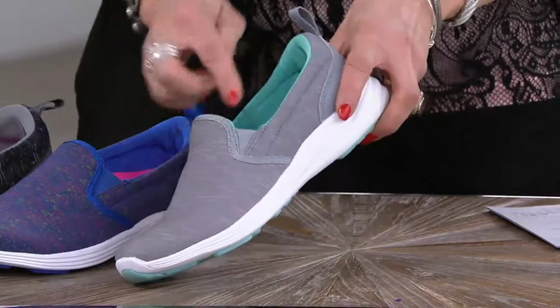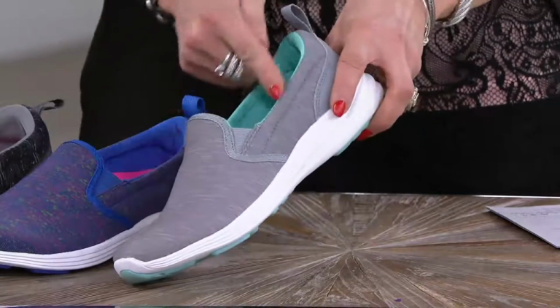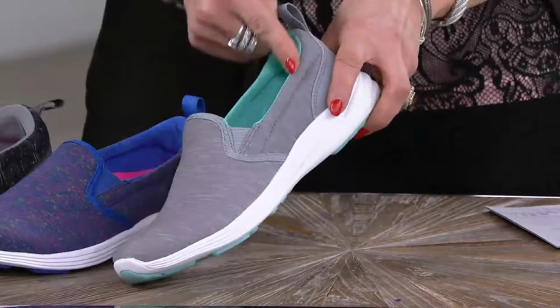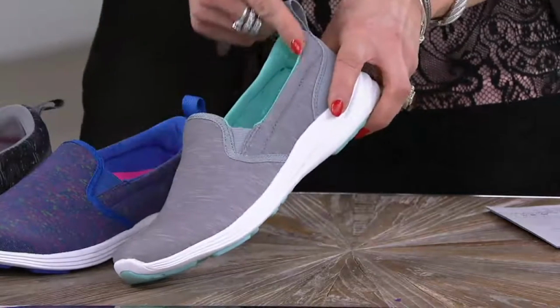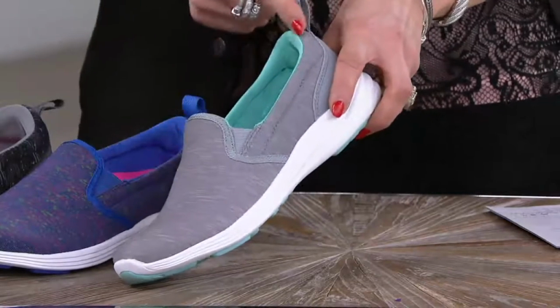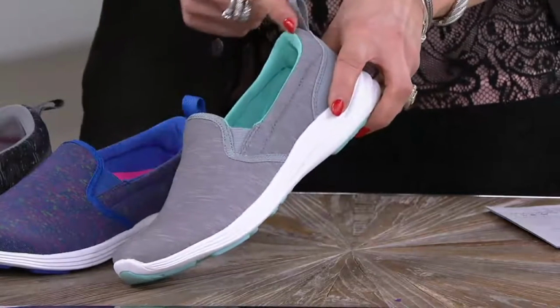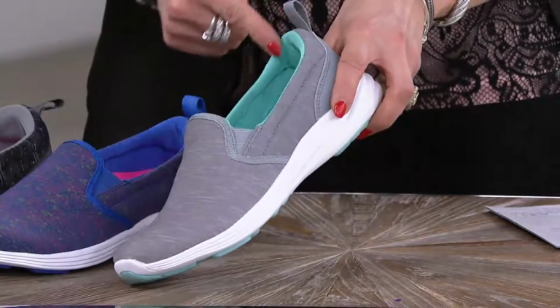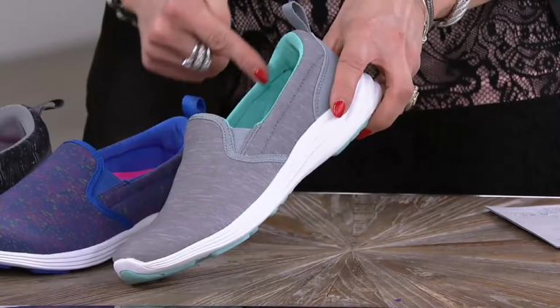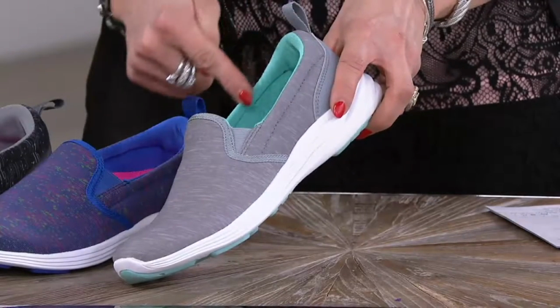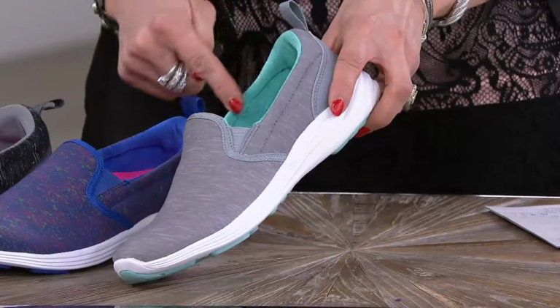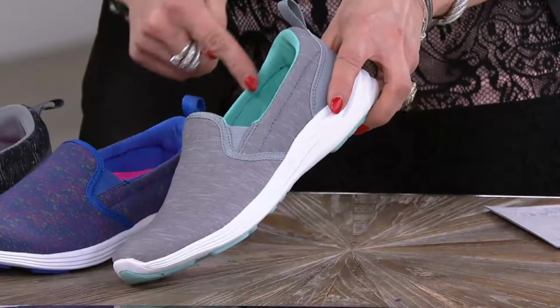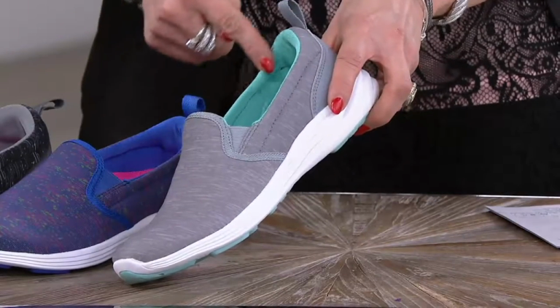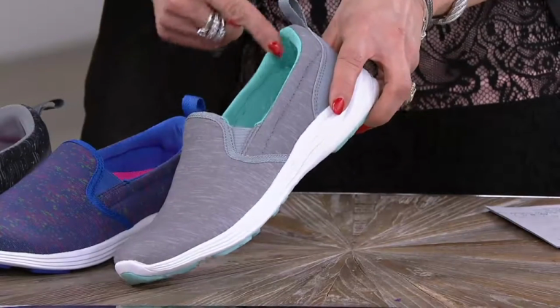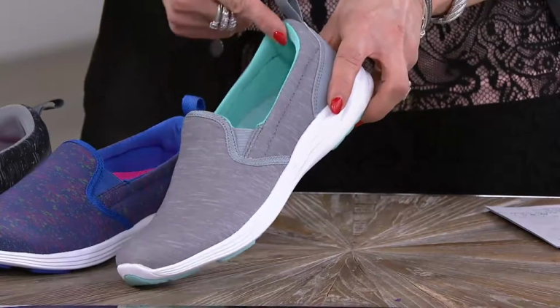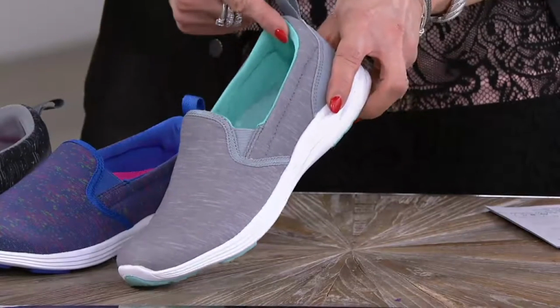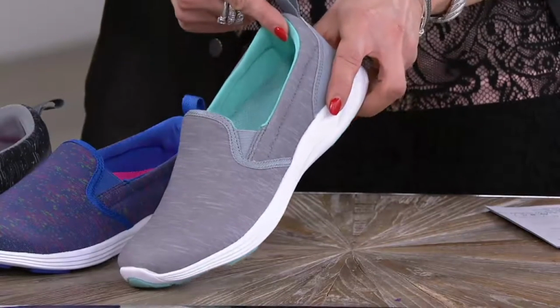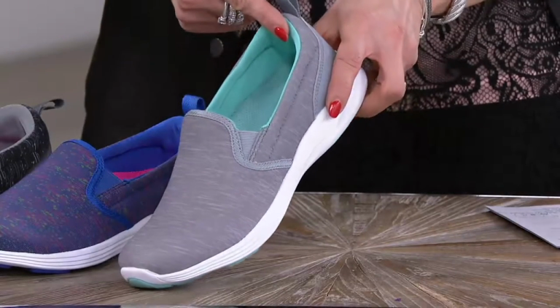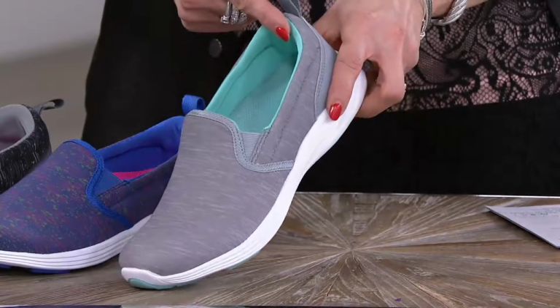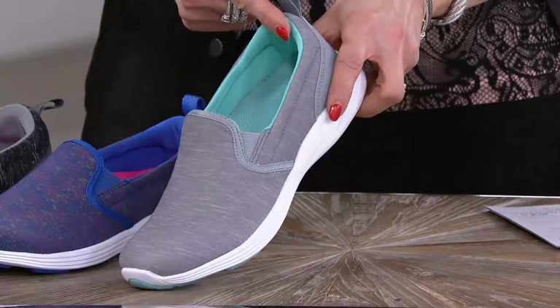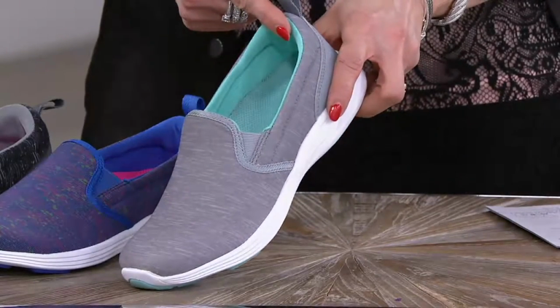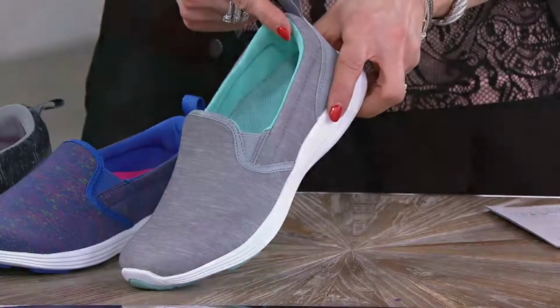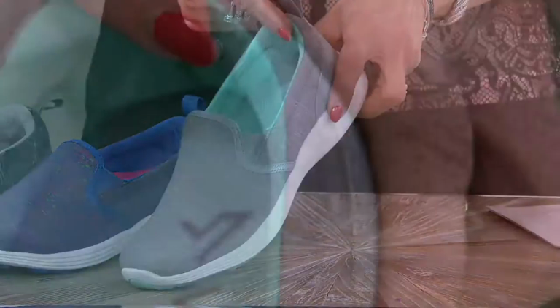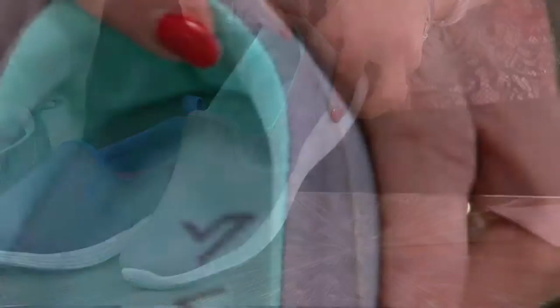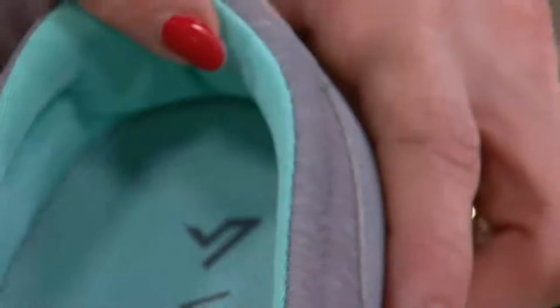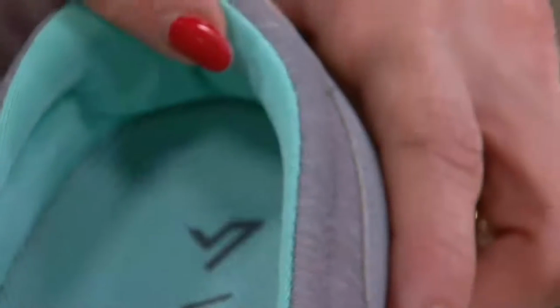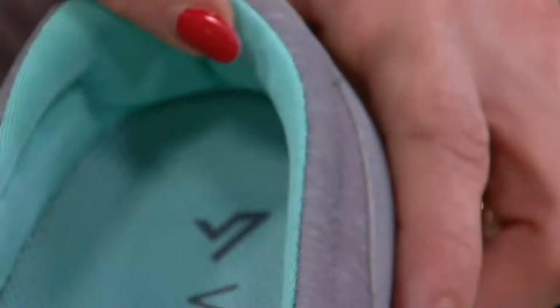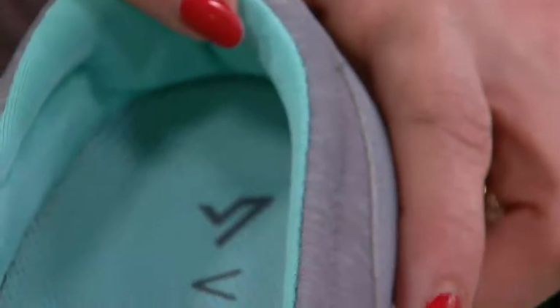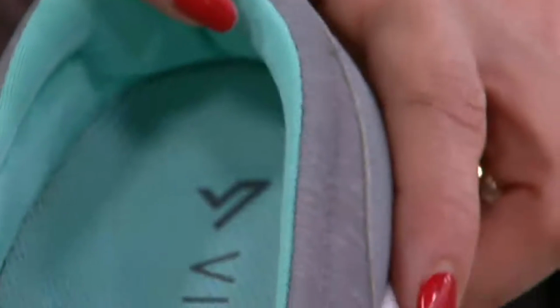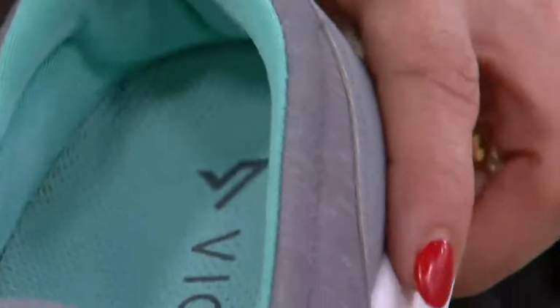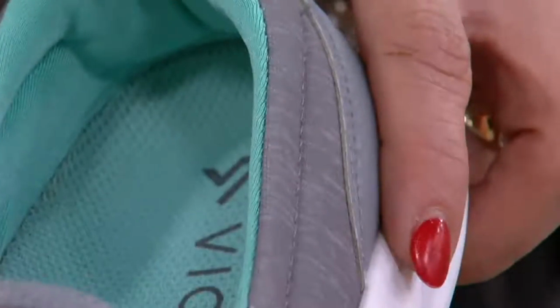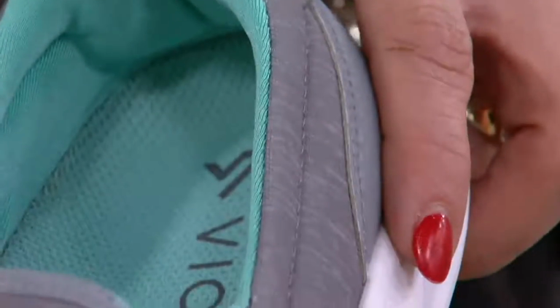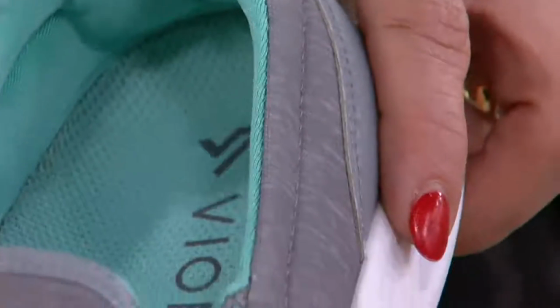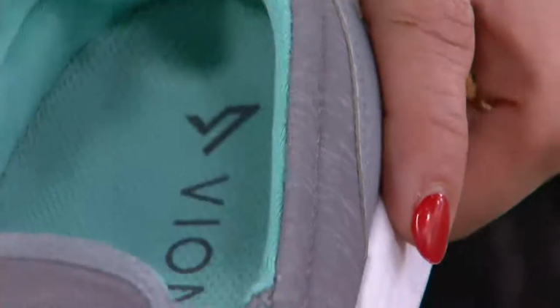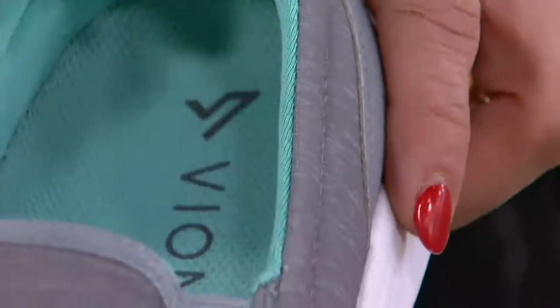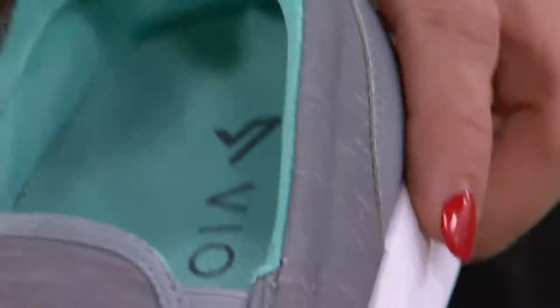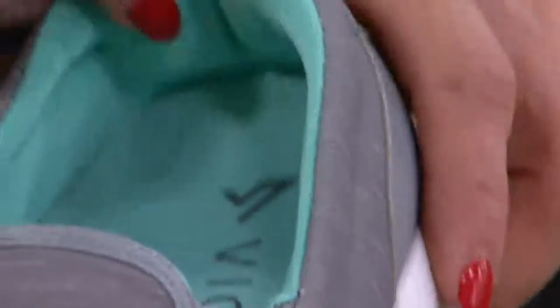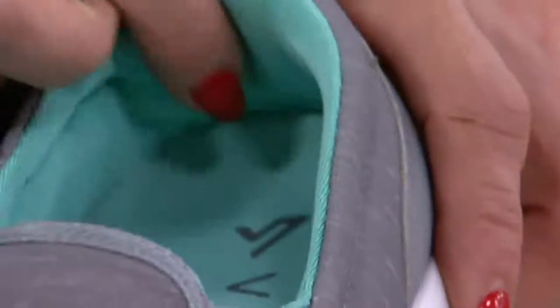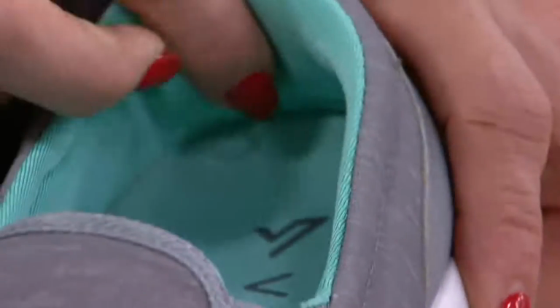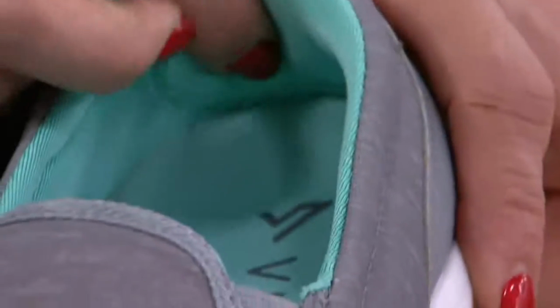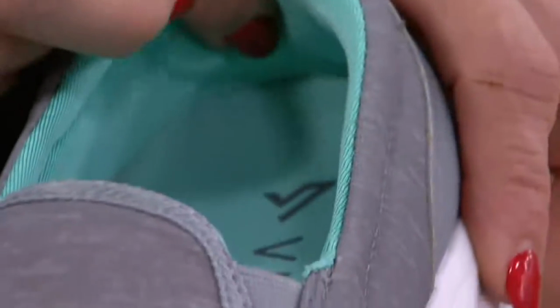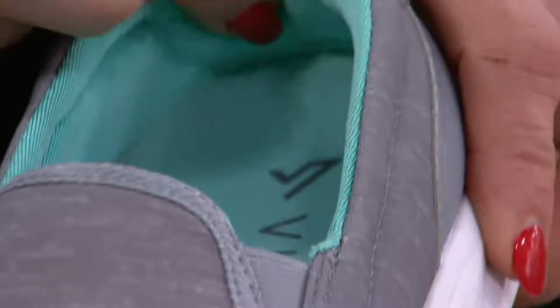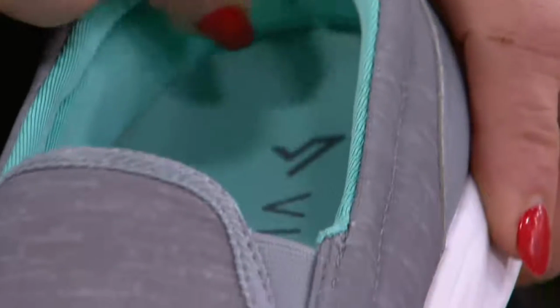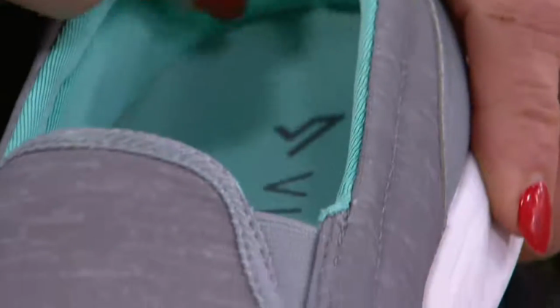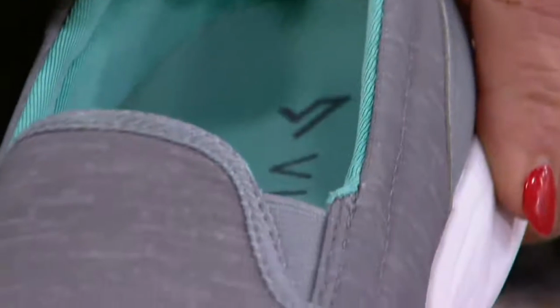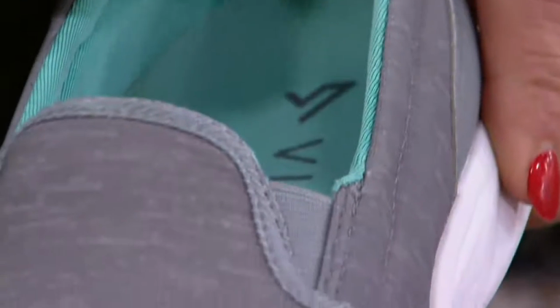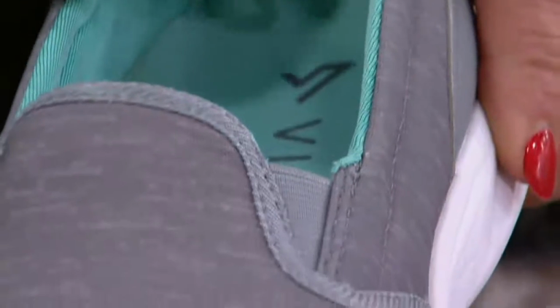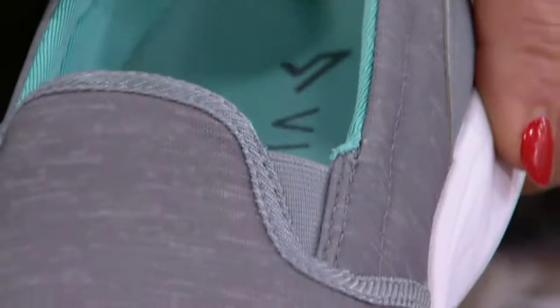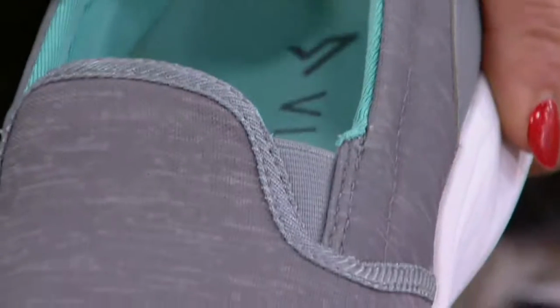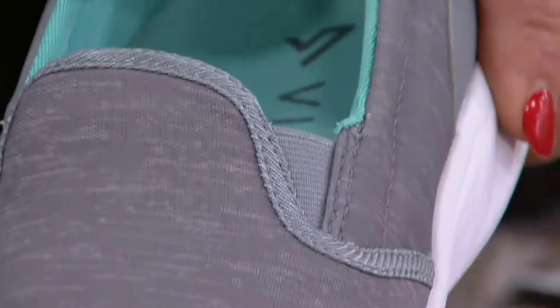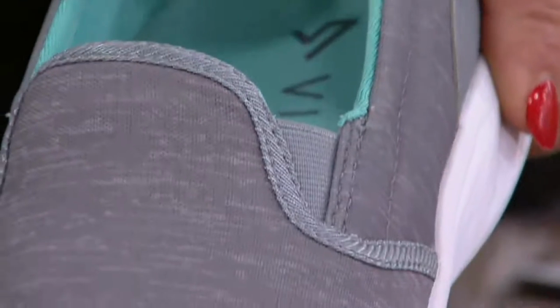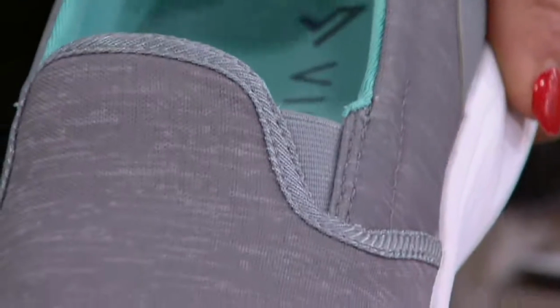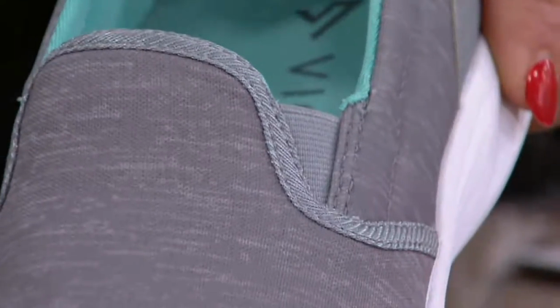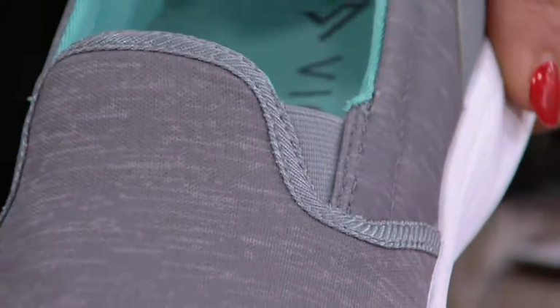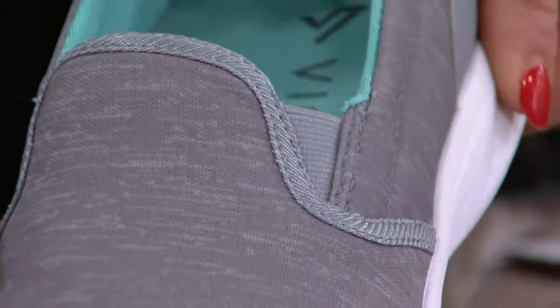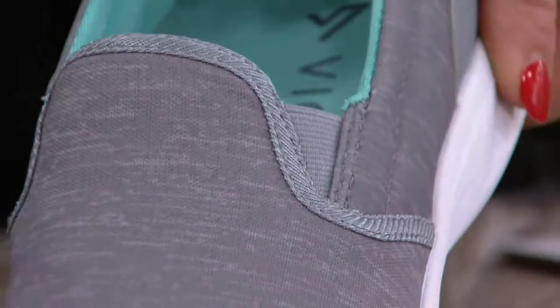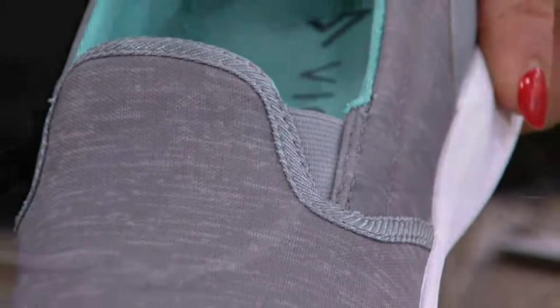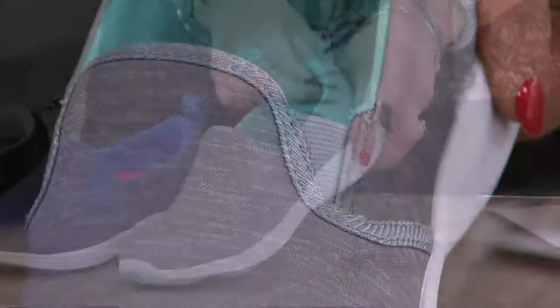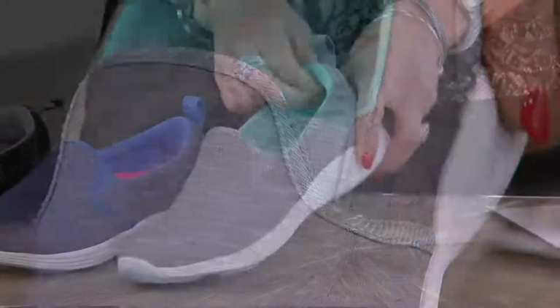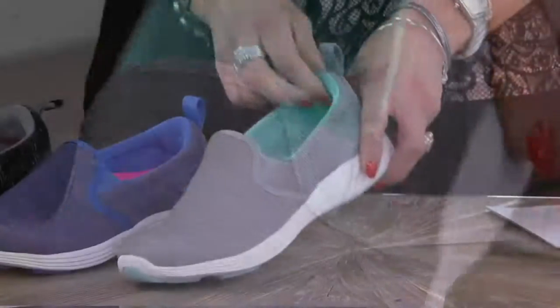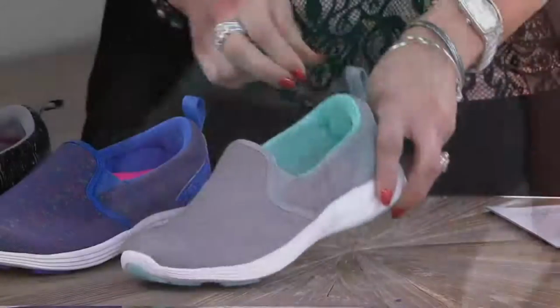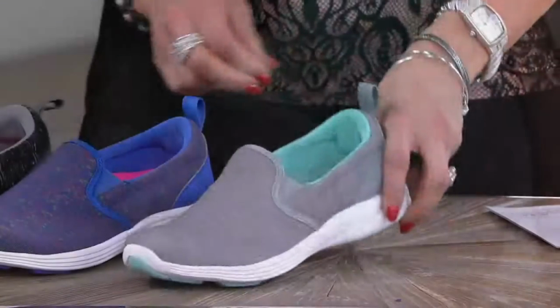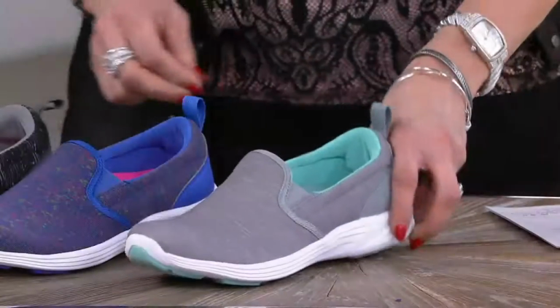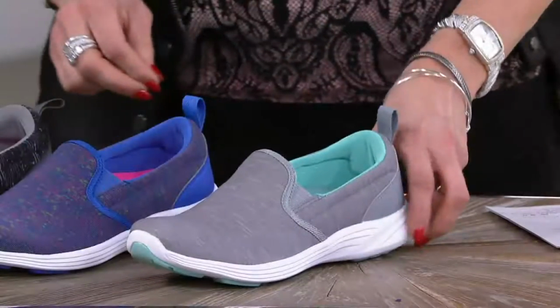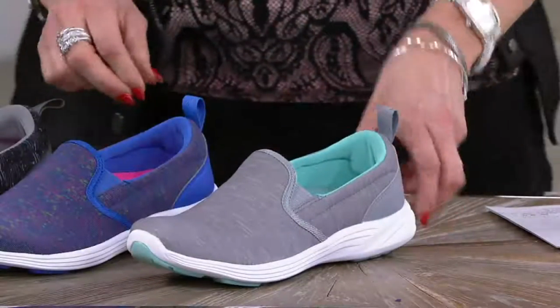It has a kiss of turquoise around the collar. And look at the padding — oh, my word. That is awesome.